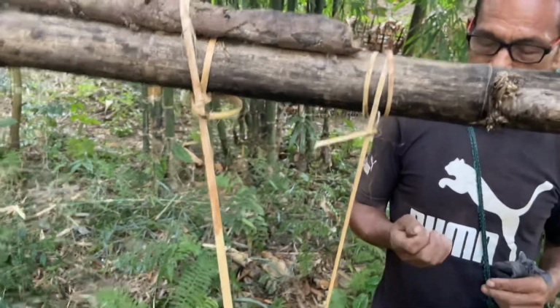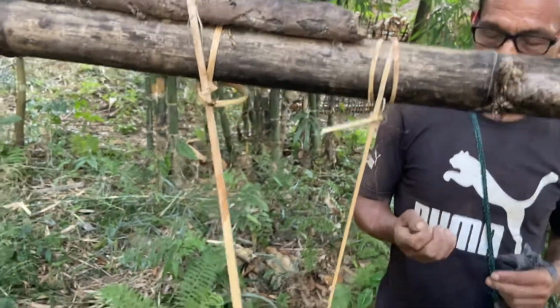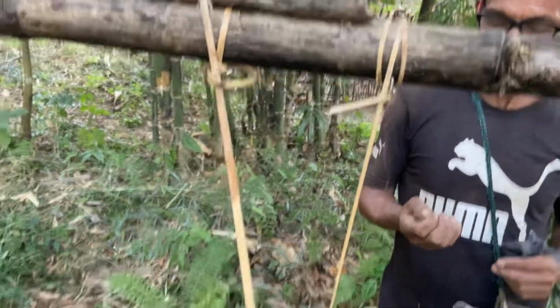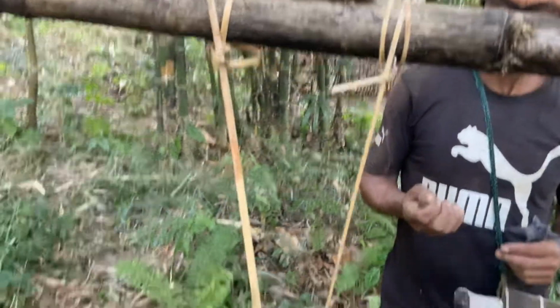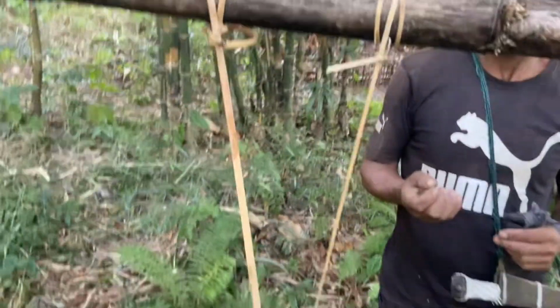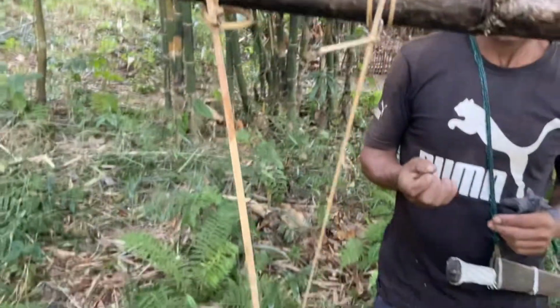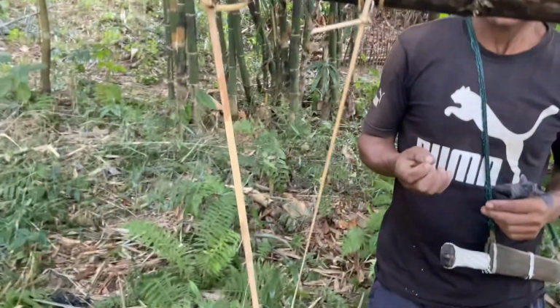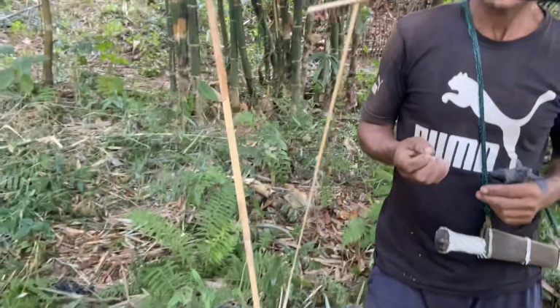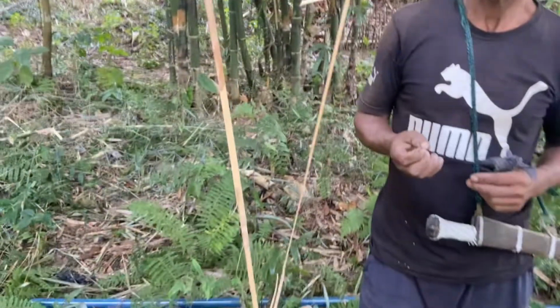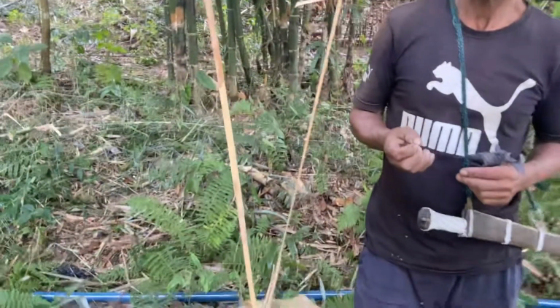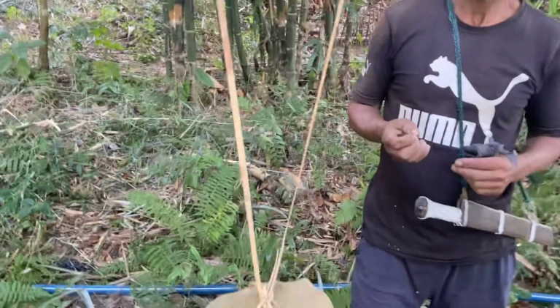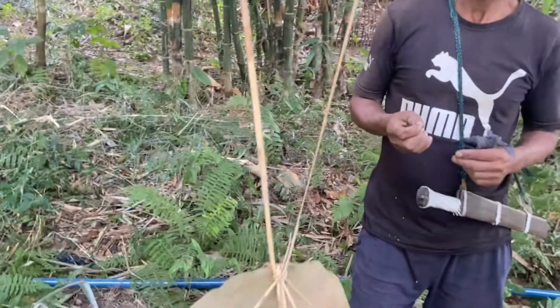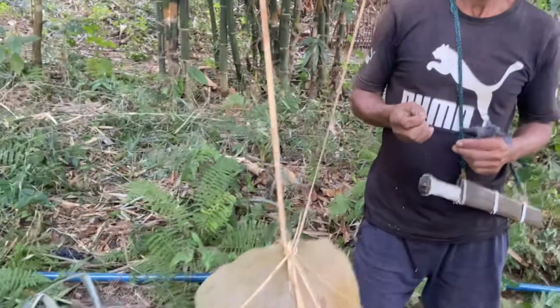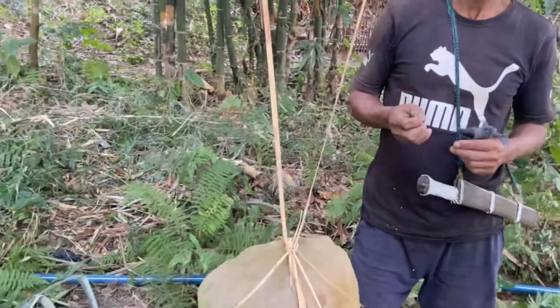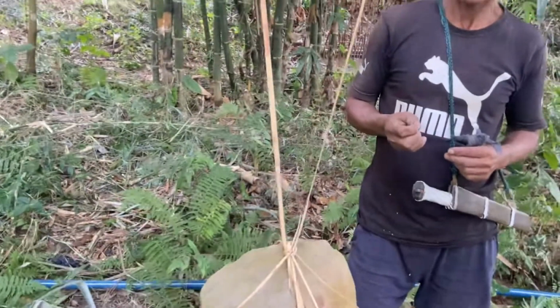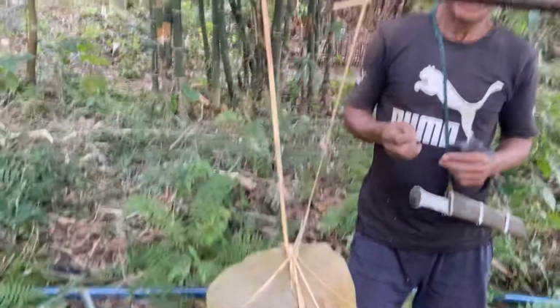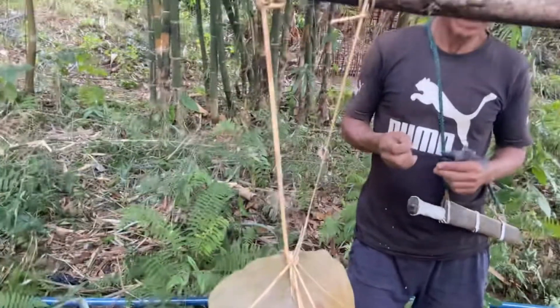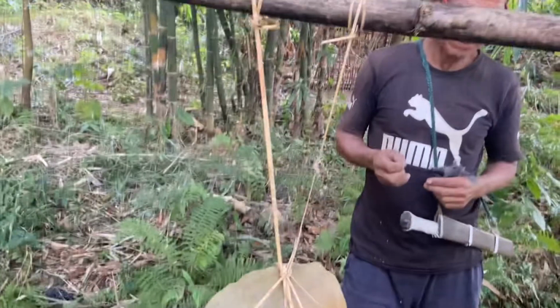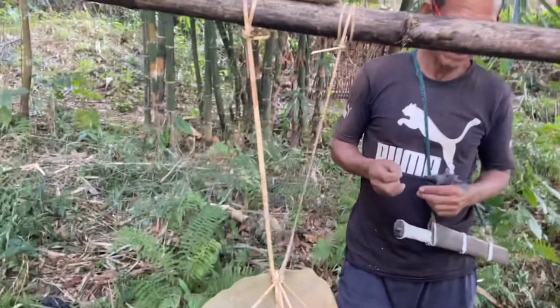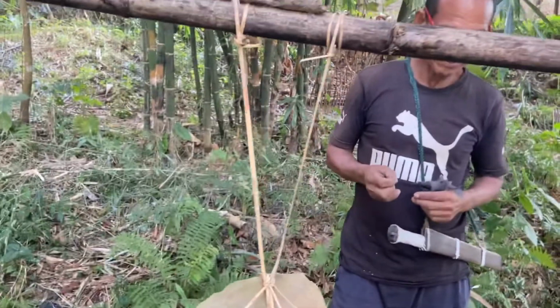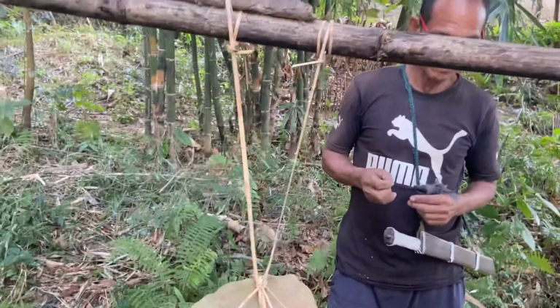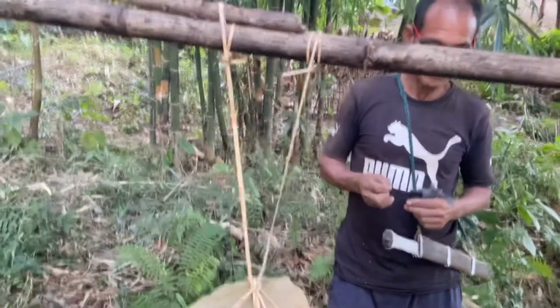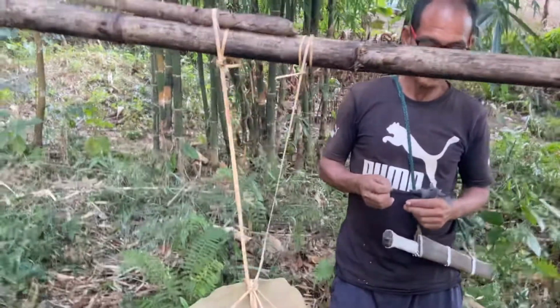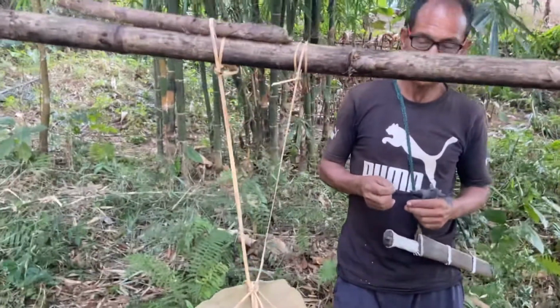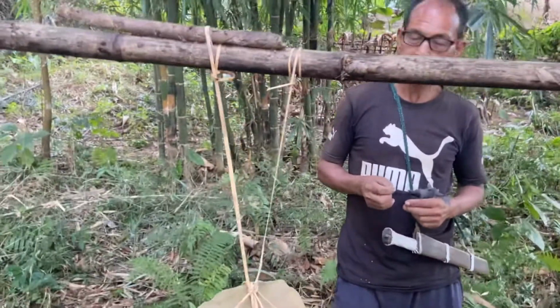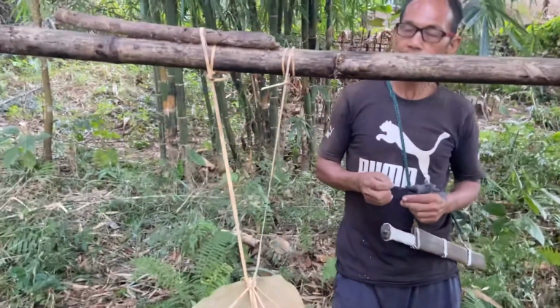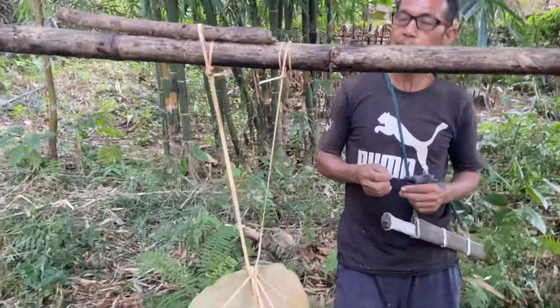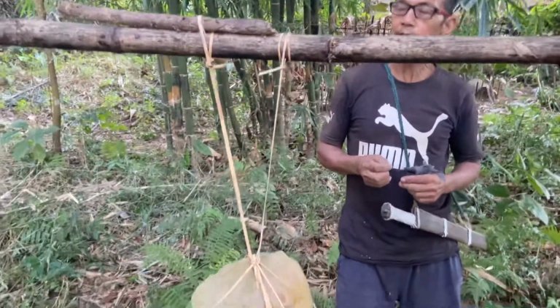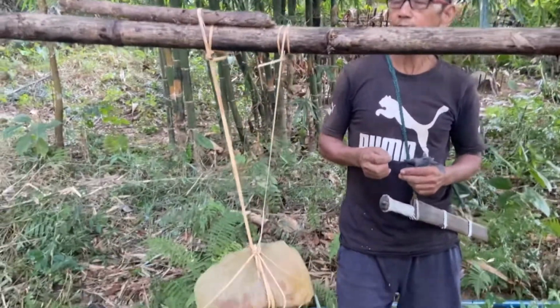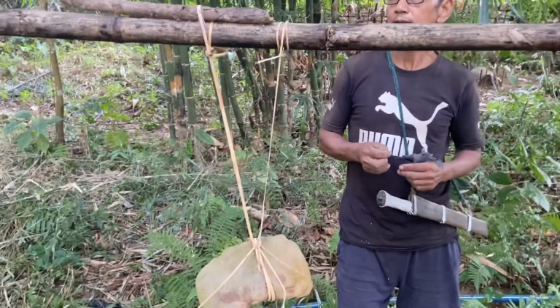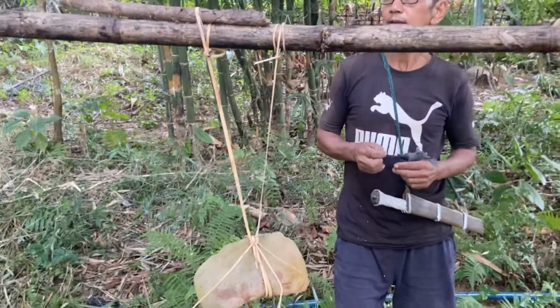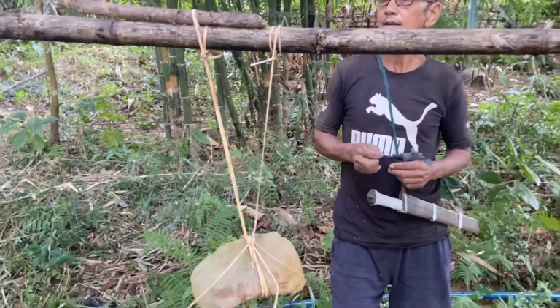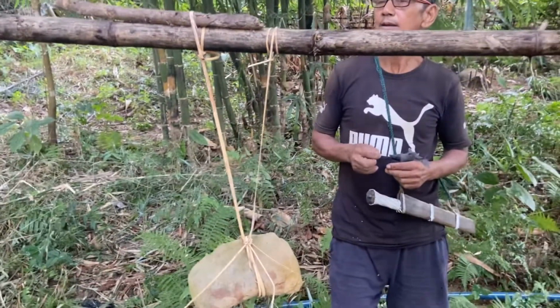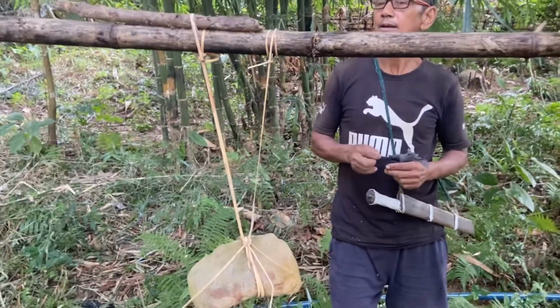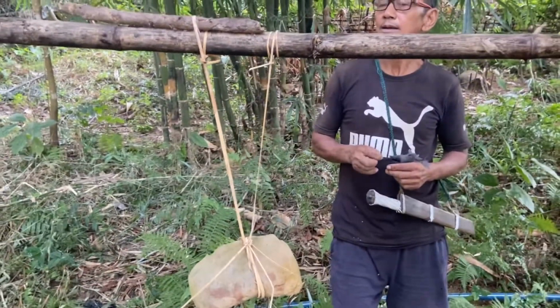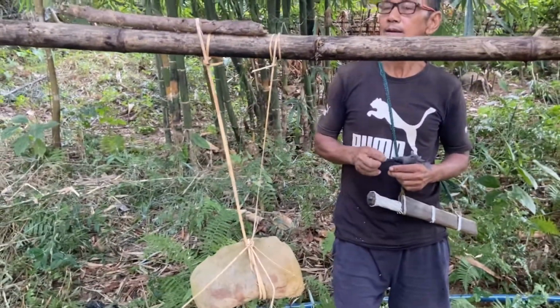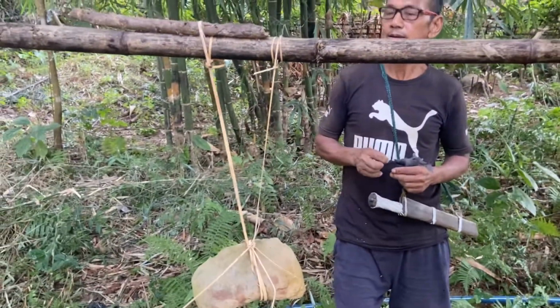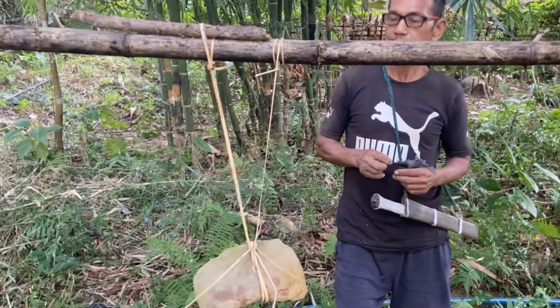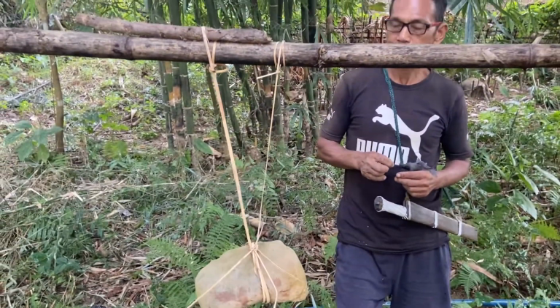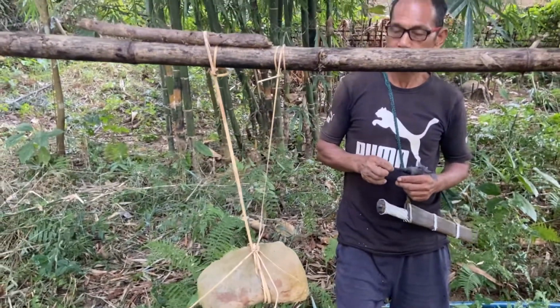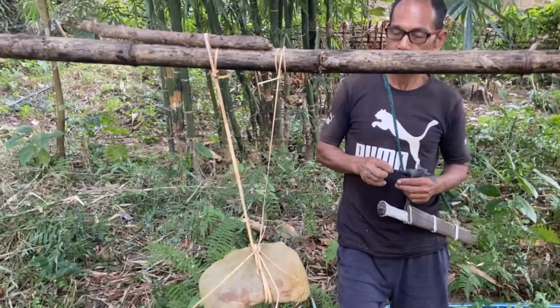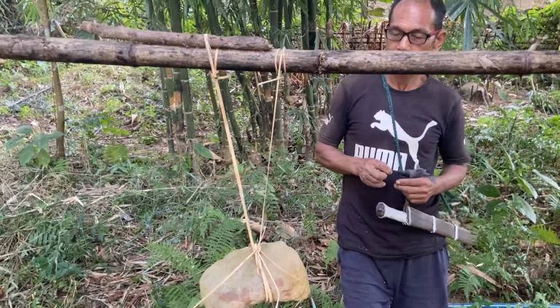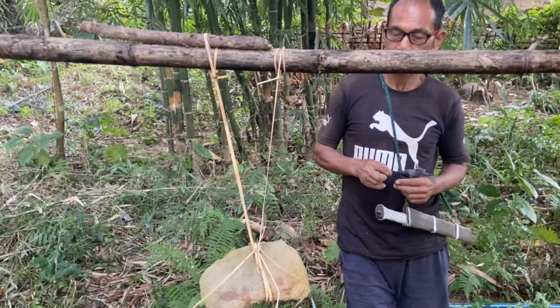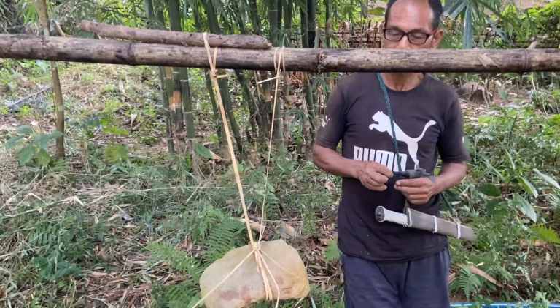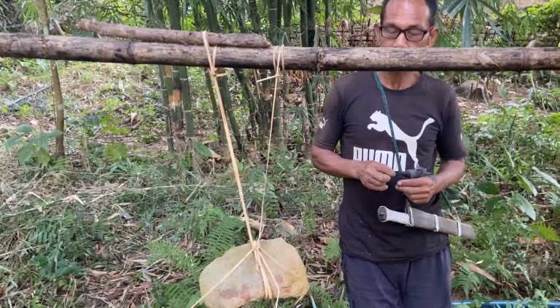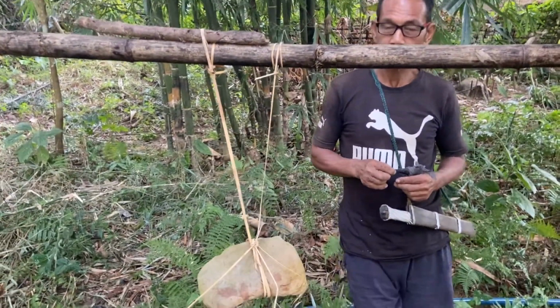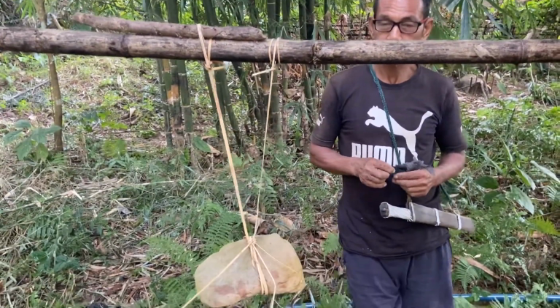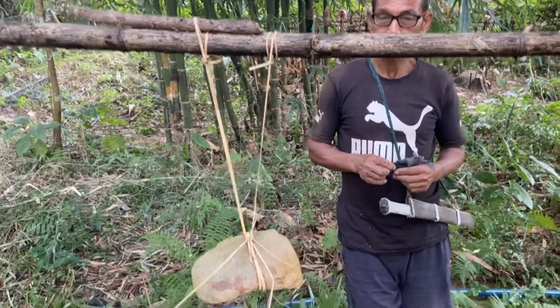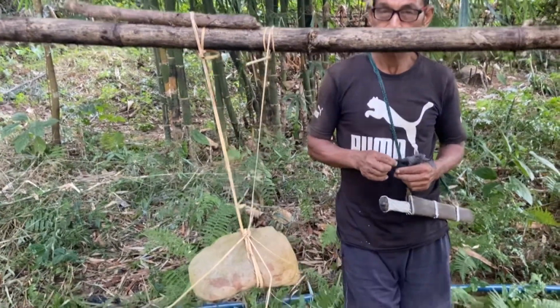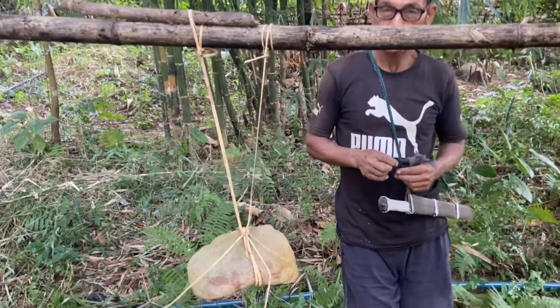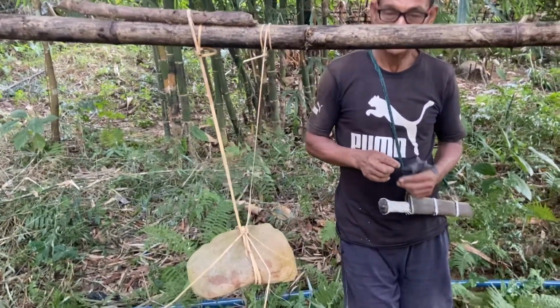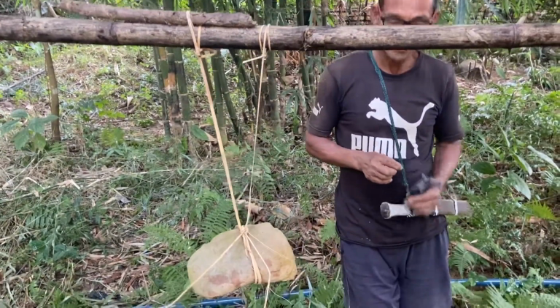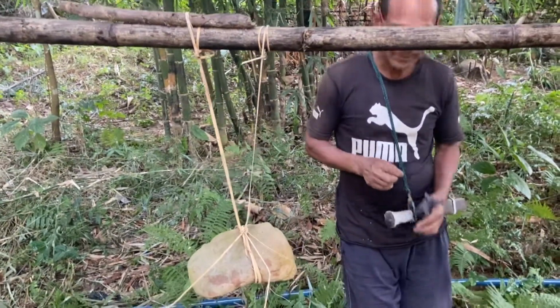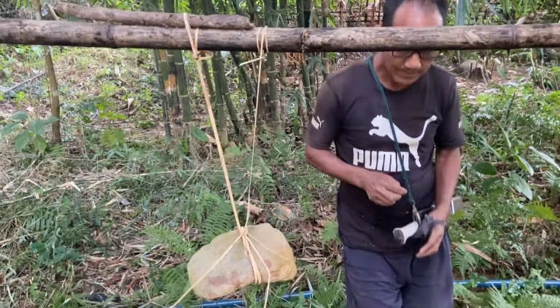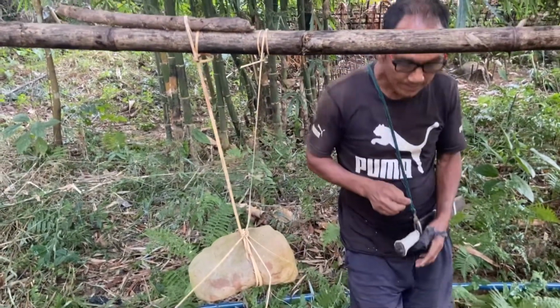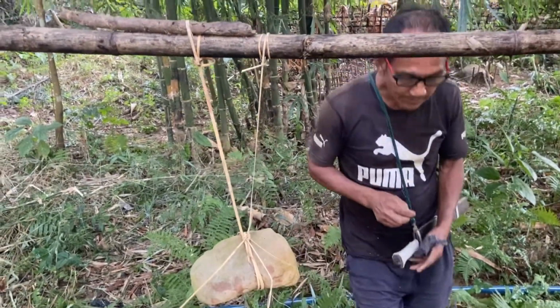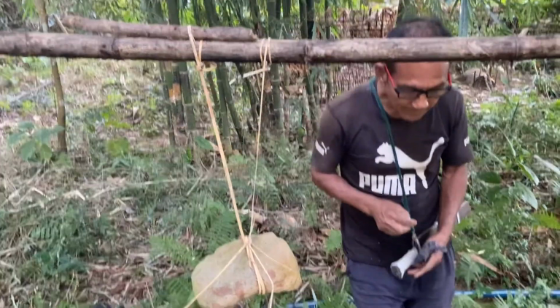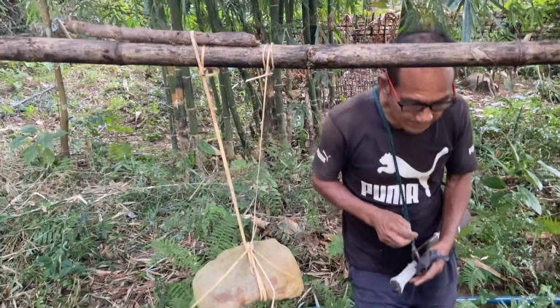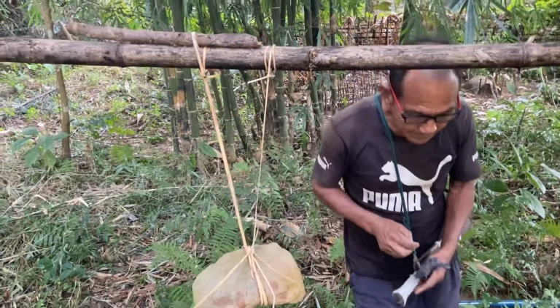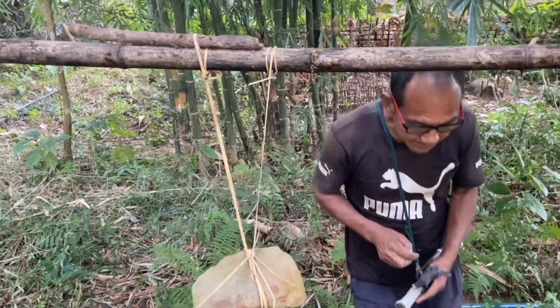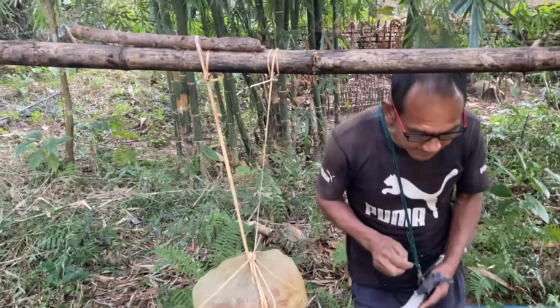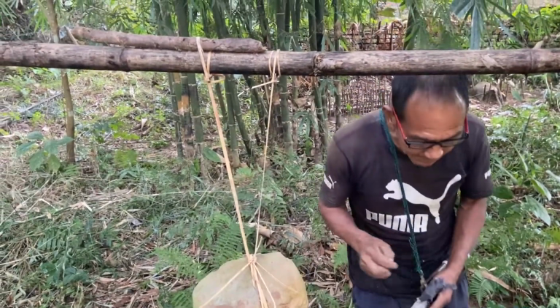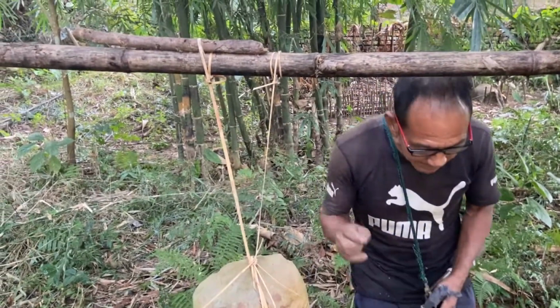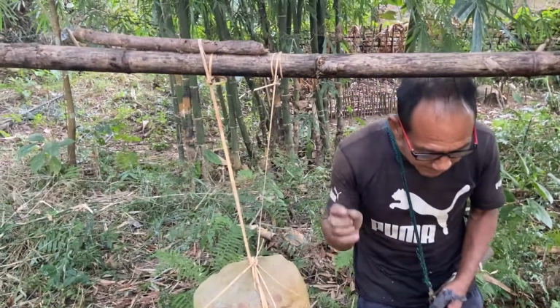This is called Pak So, or Chang Pak. Chang Pak. Can you see? Chang Pak.